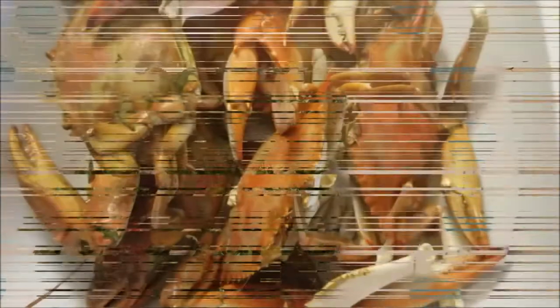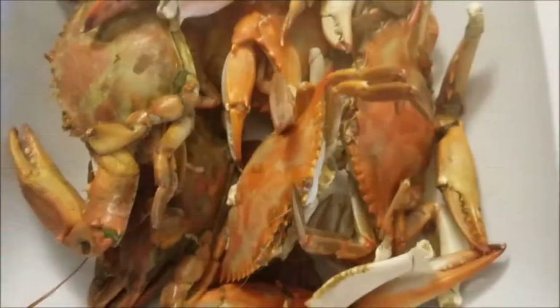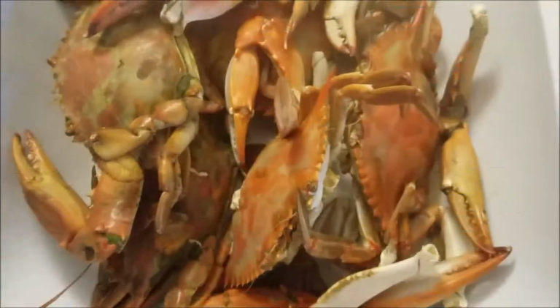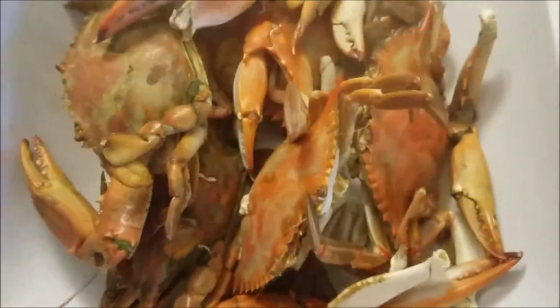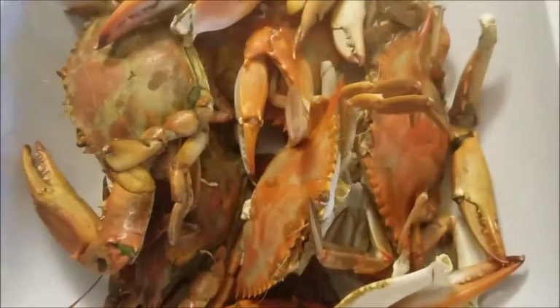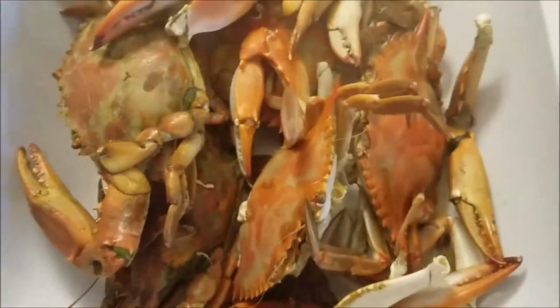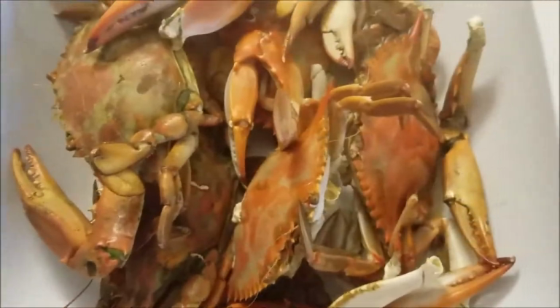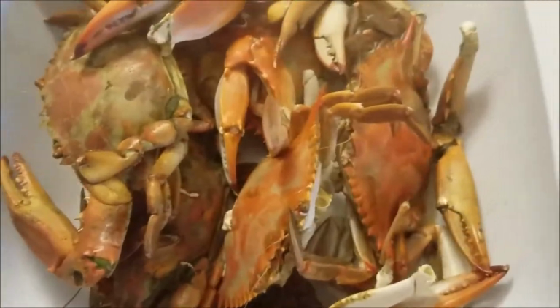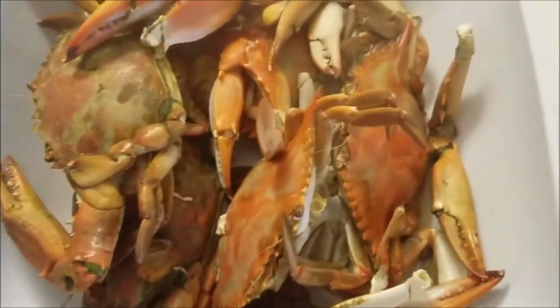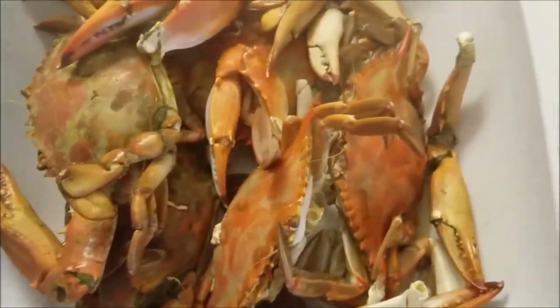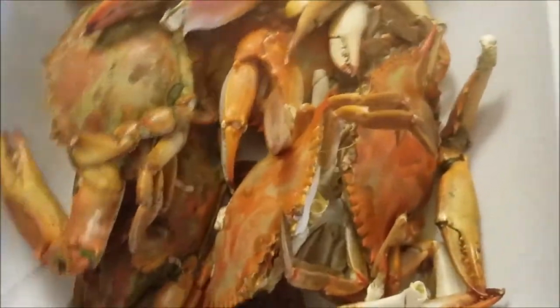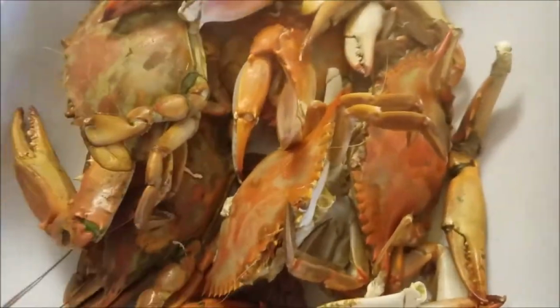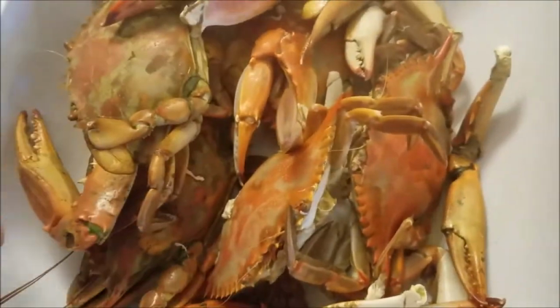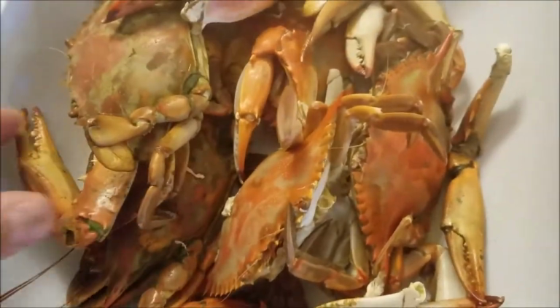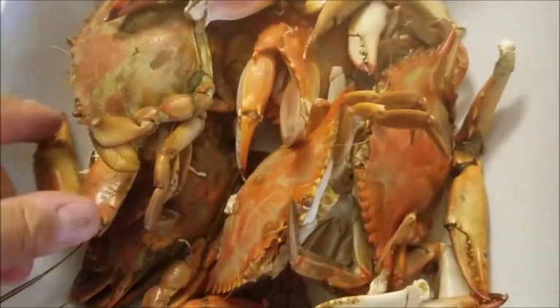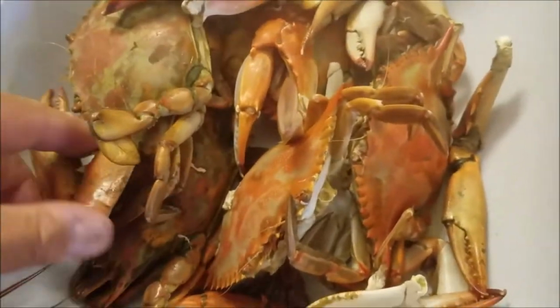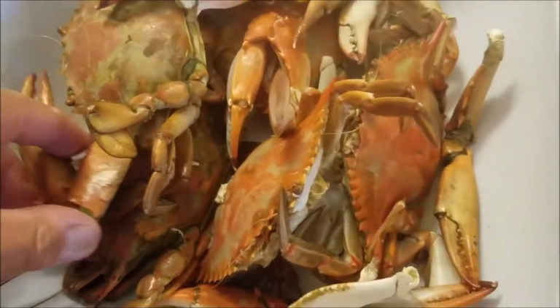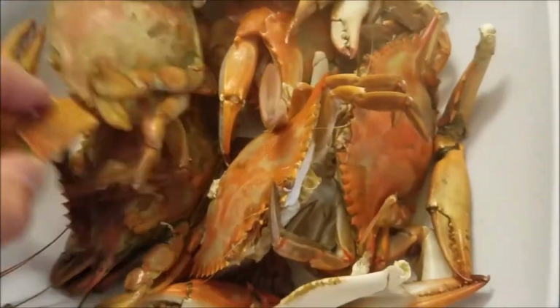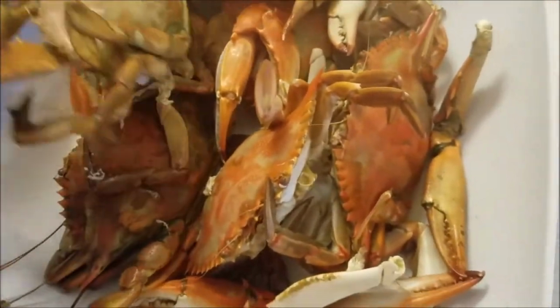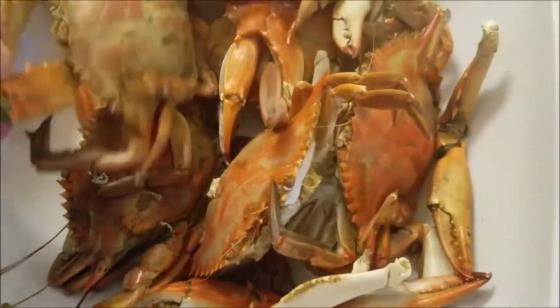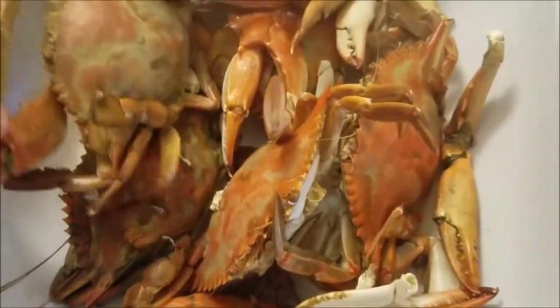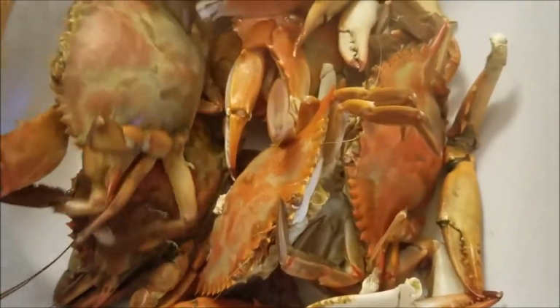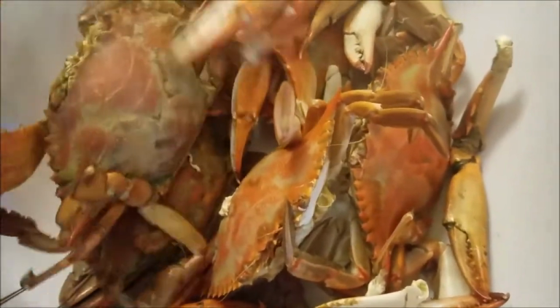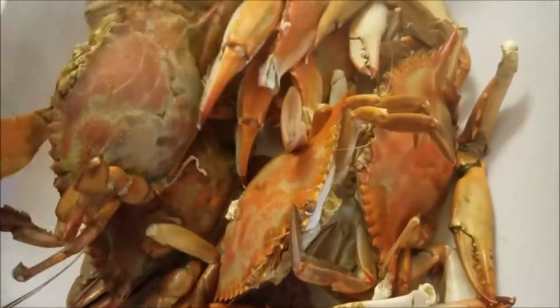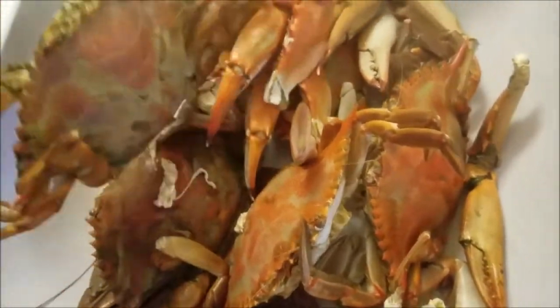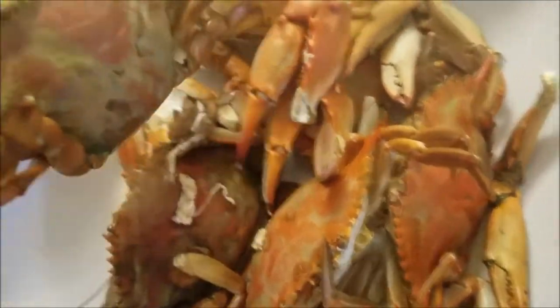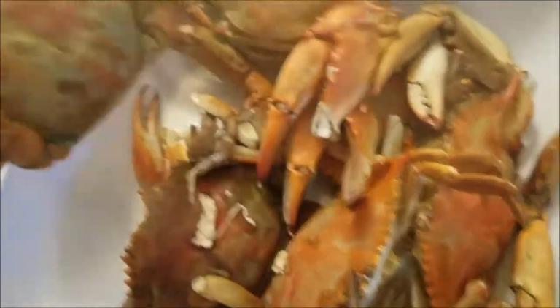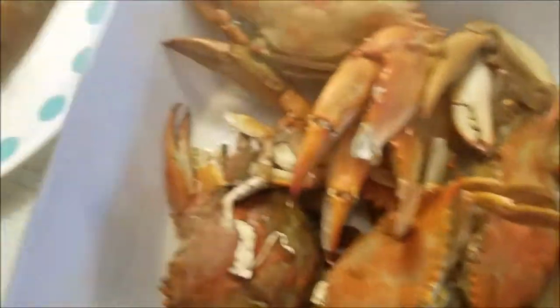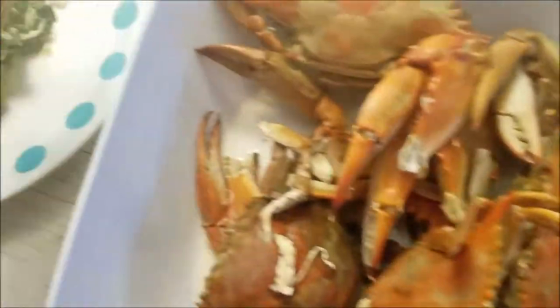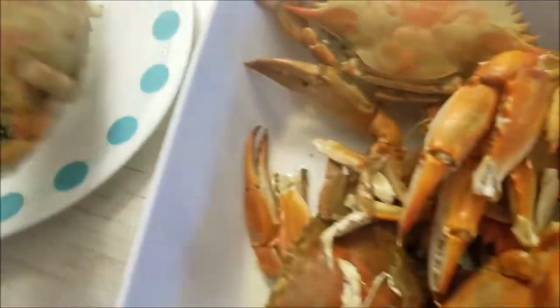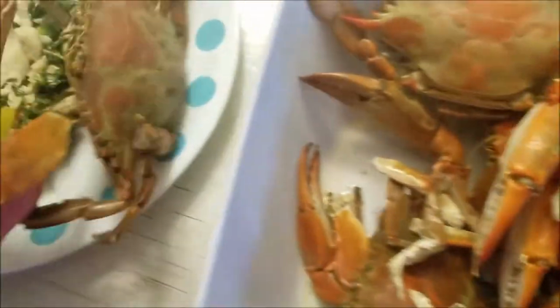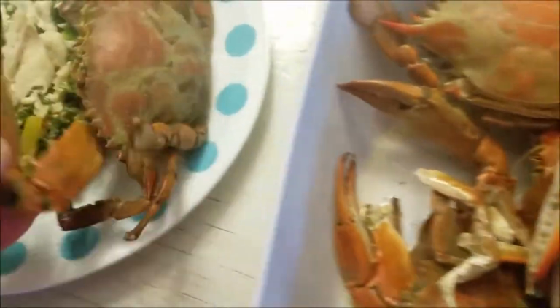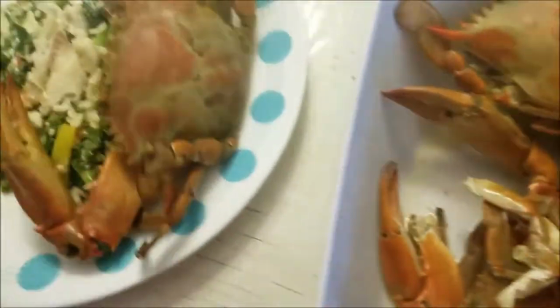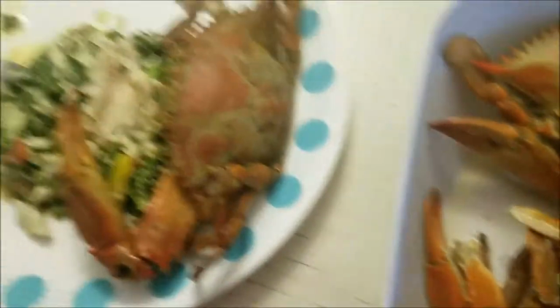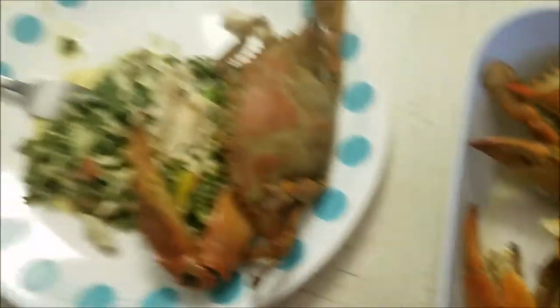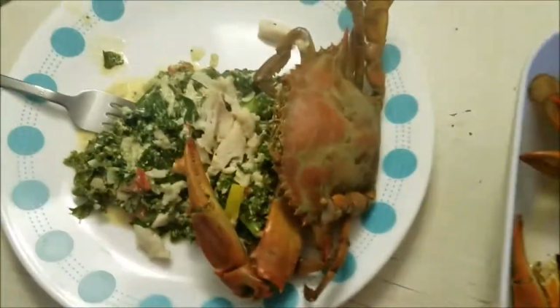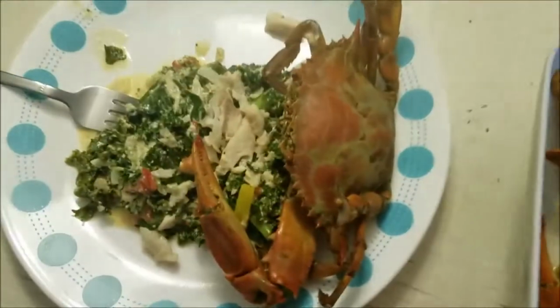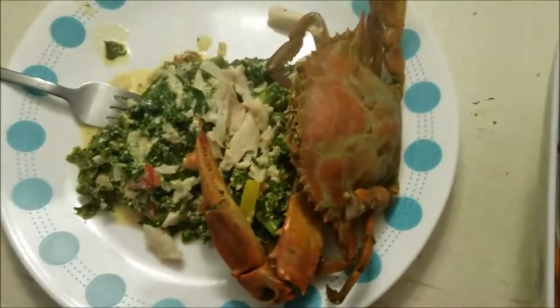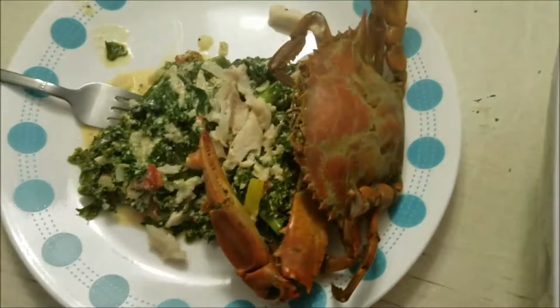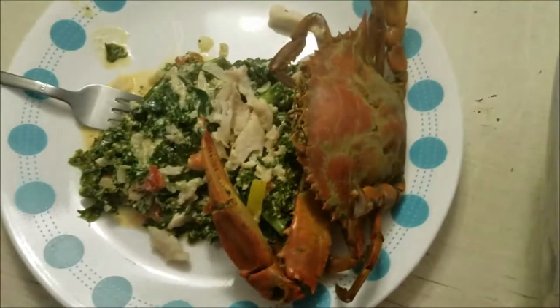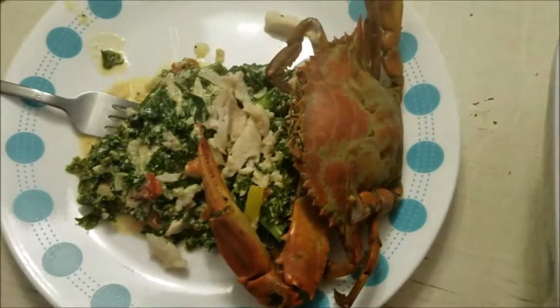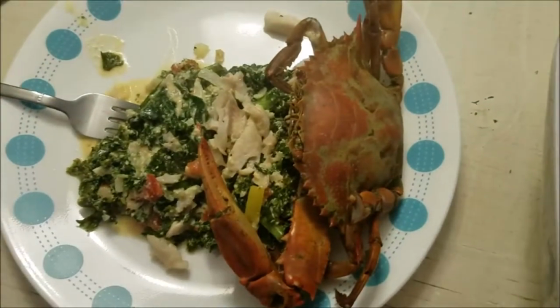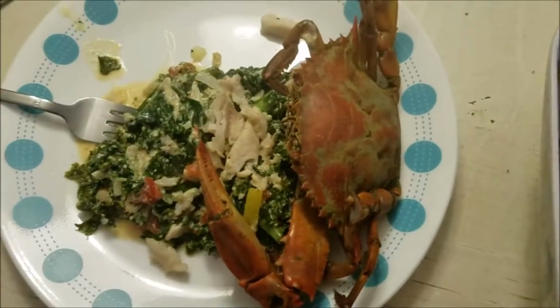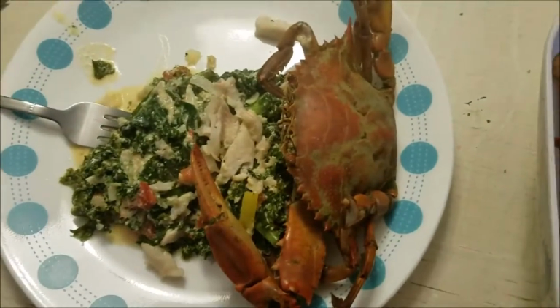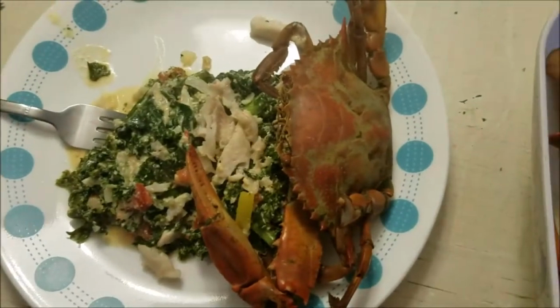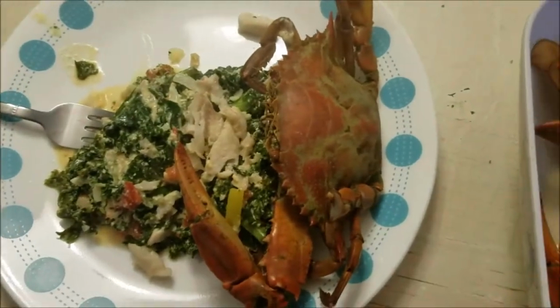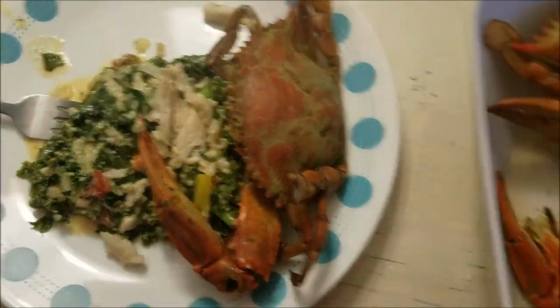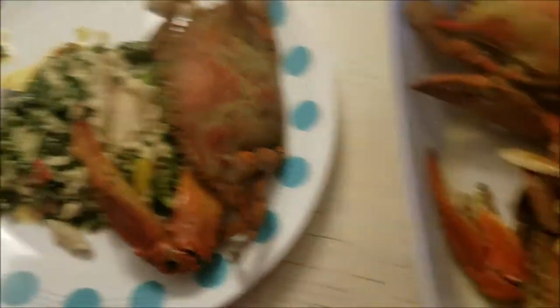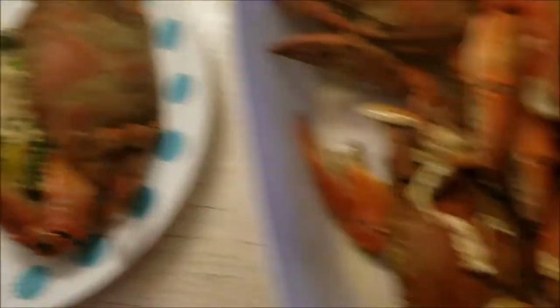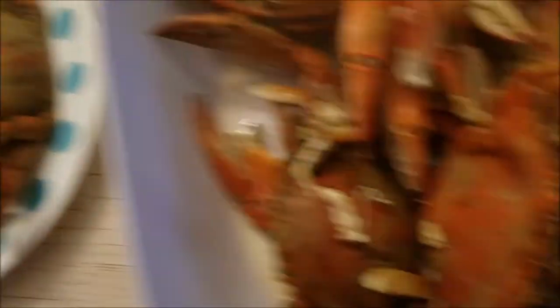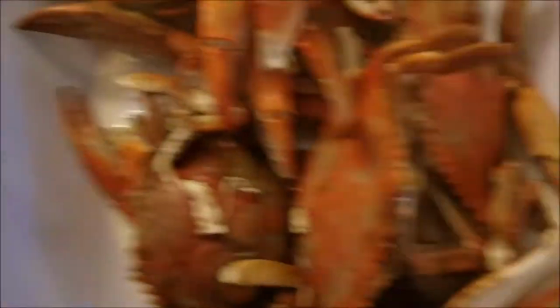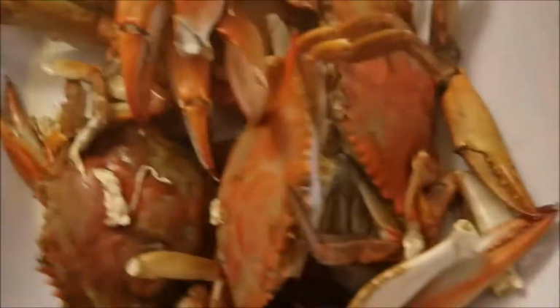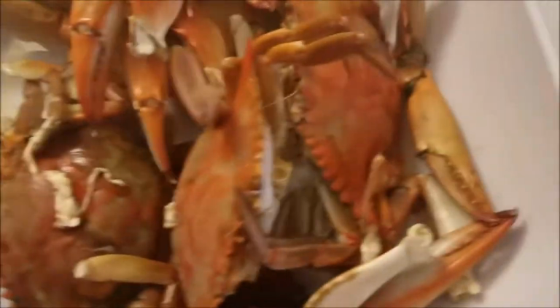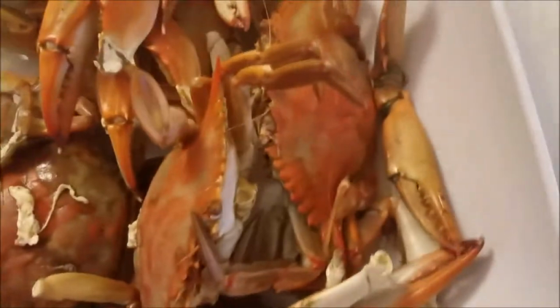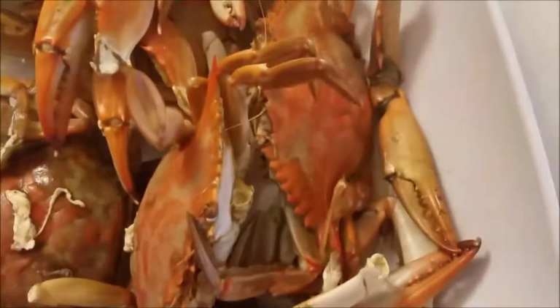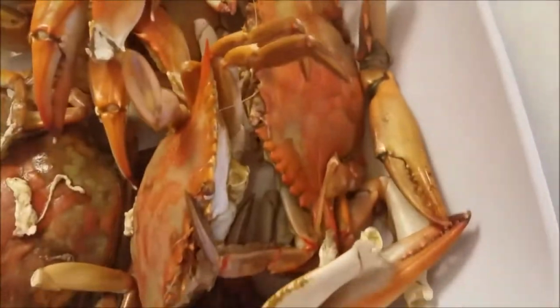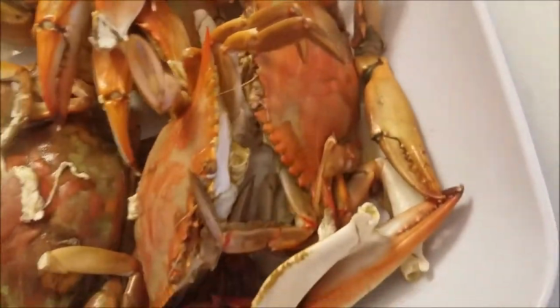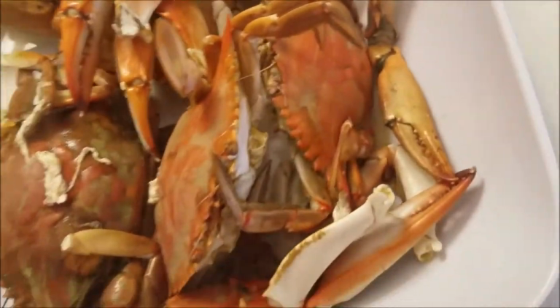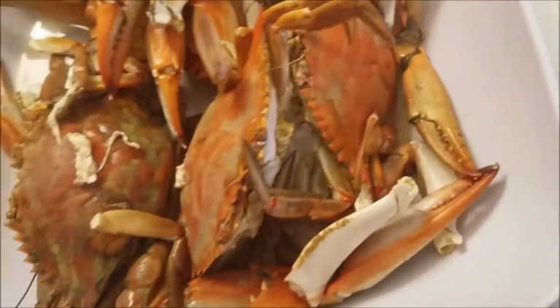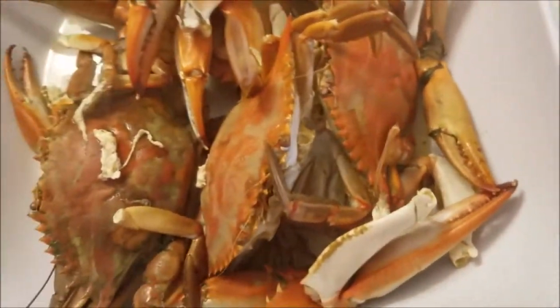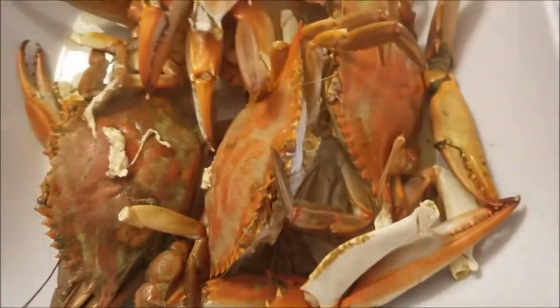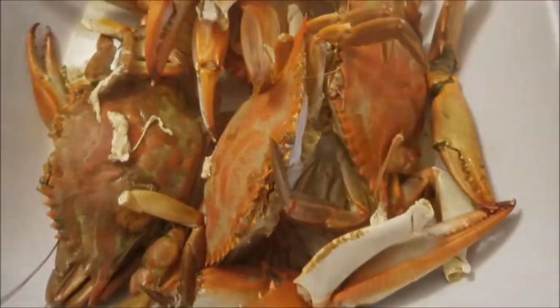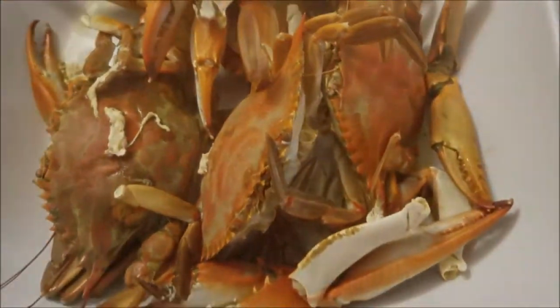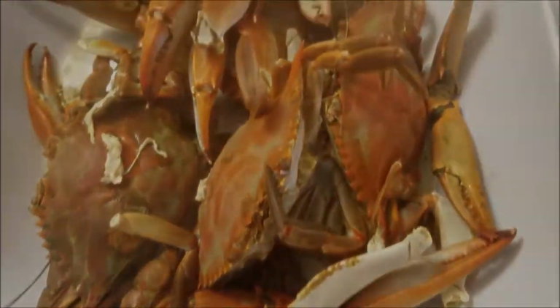Looks pretty hot. The crabs look pretty good too — I'm going to eat one of those. Got my plate. Yum yum yum yum yum. There we go.